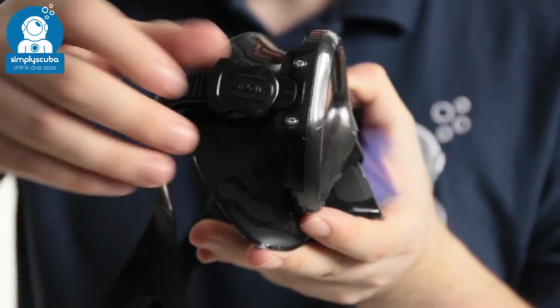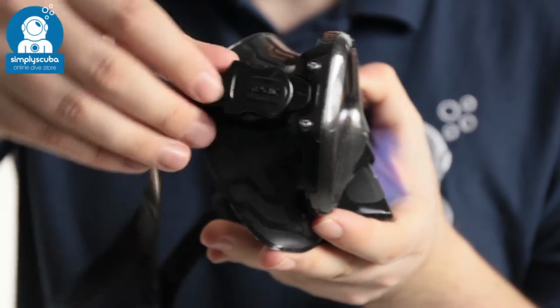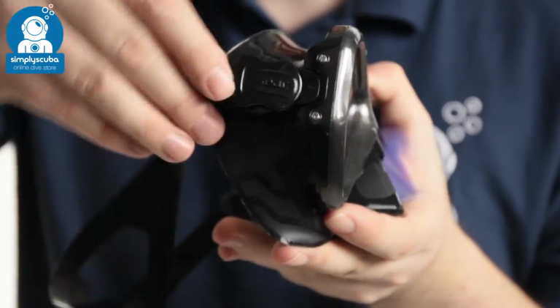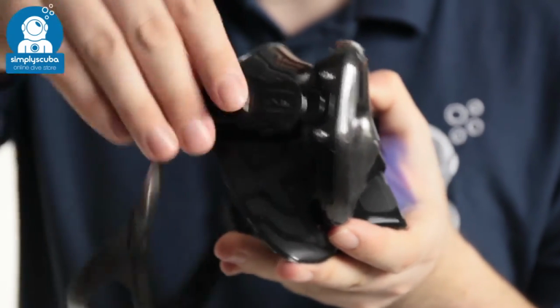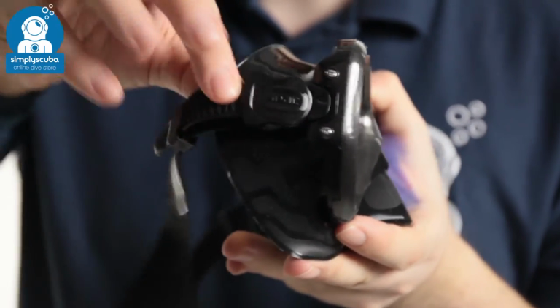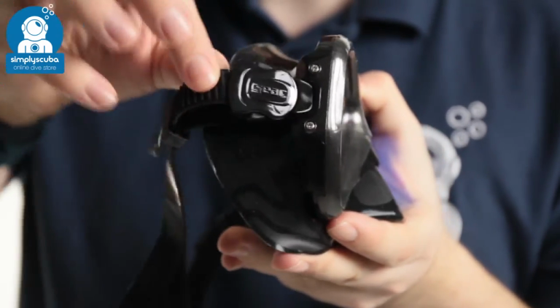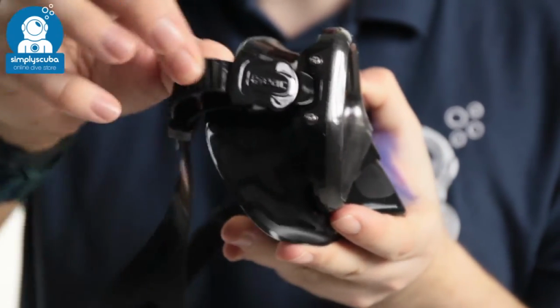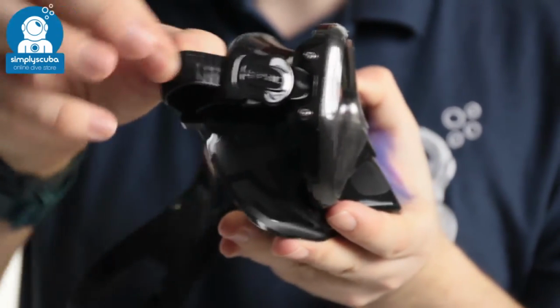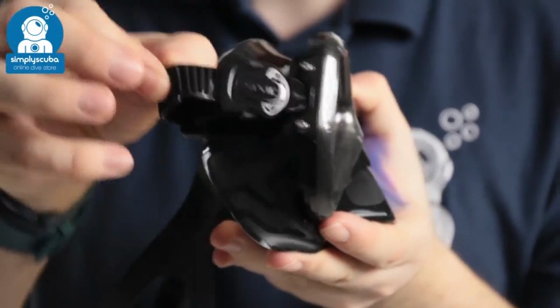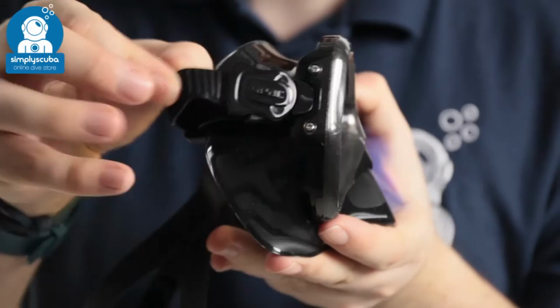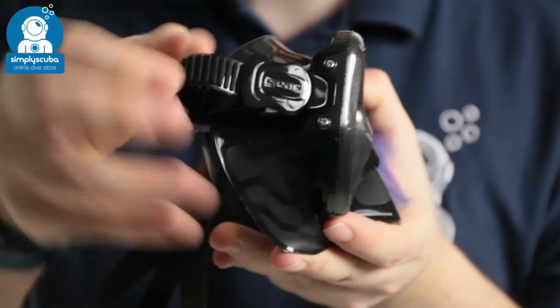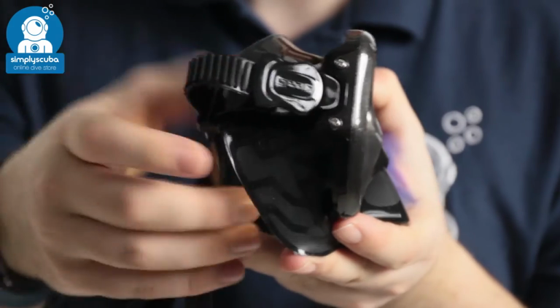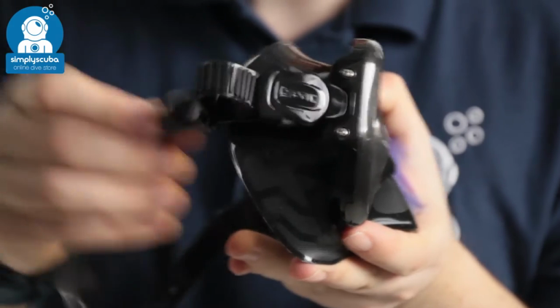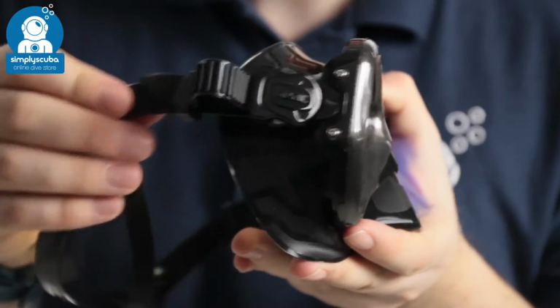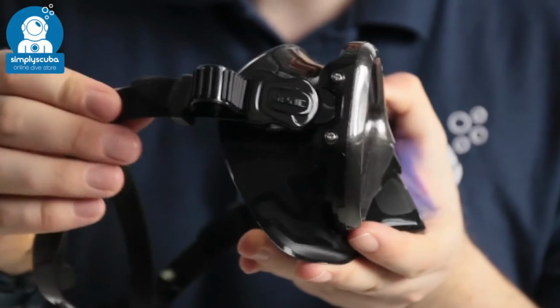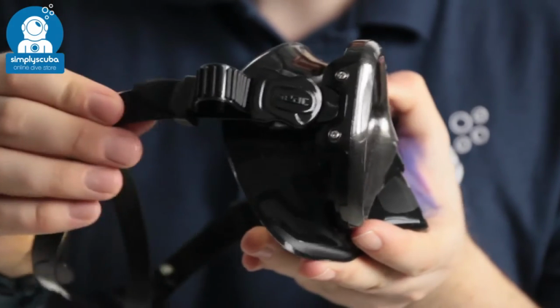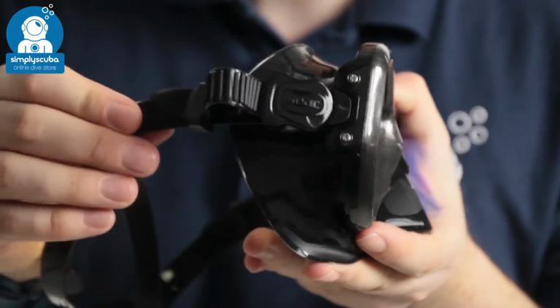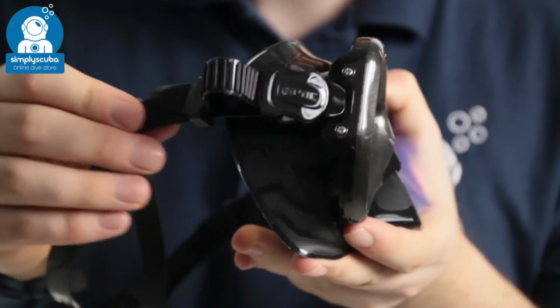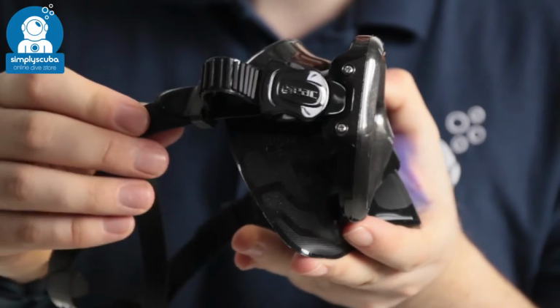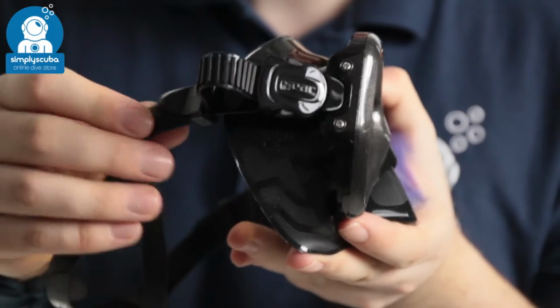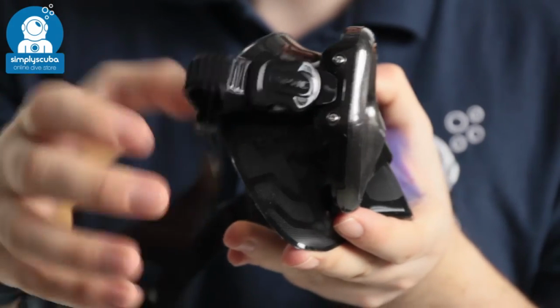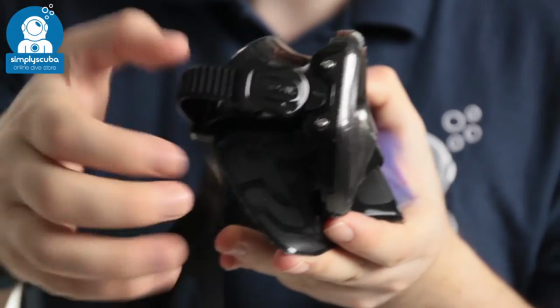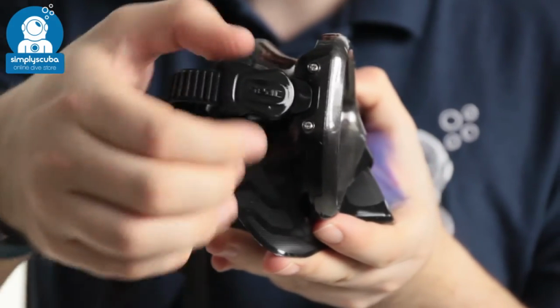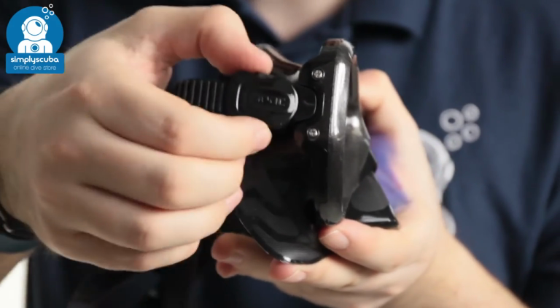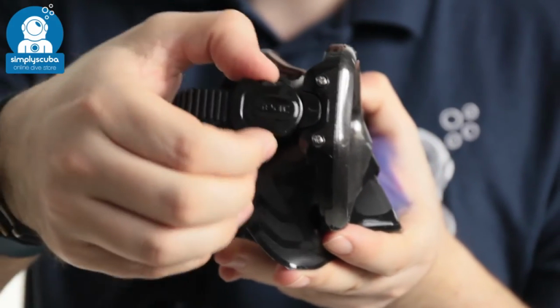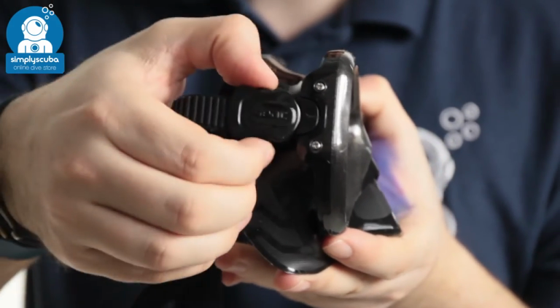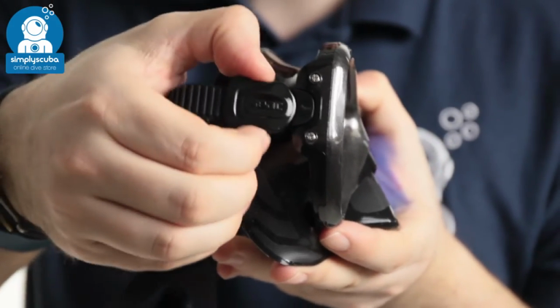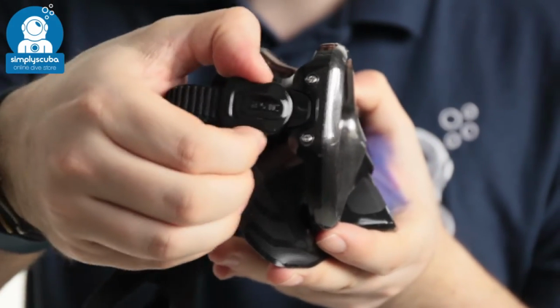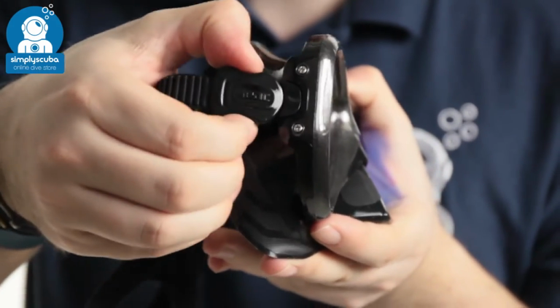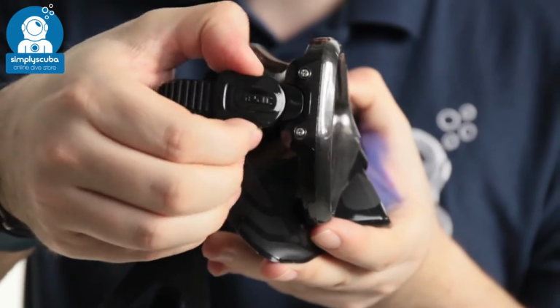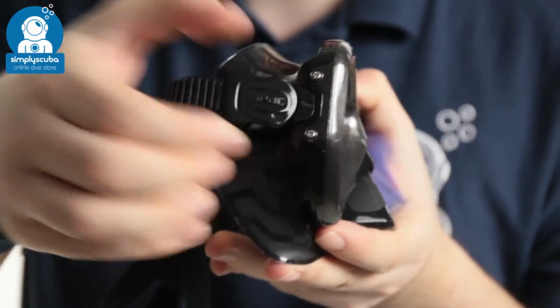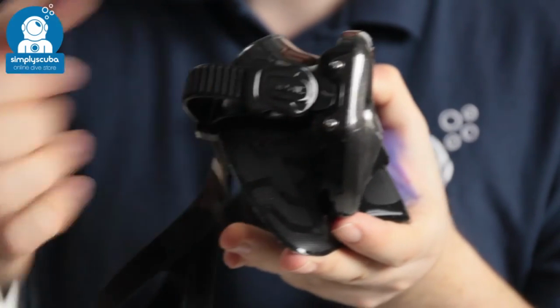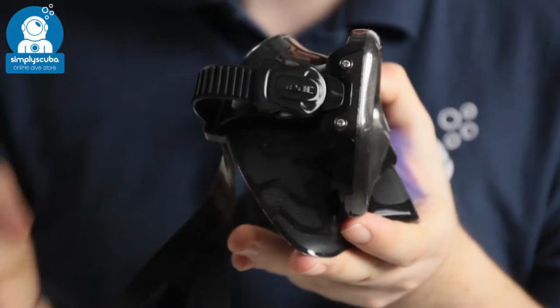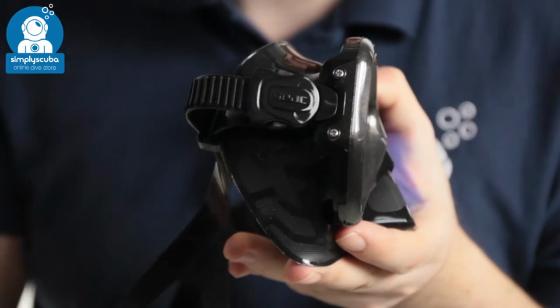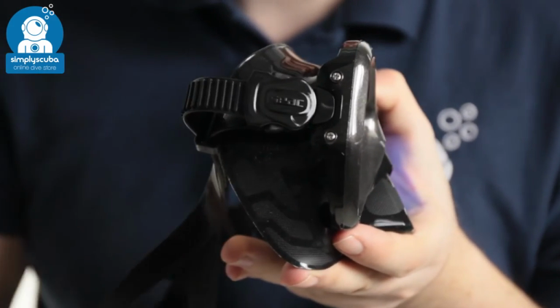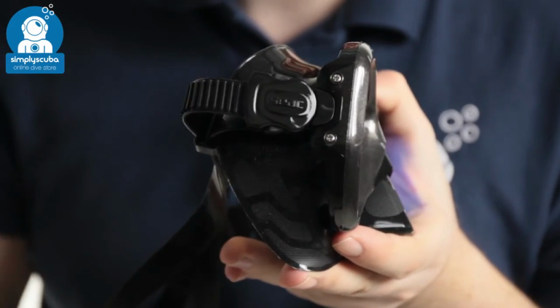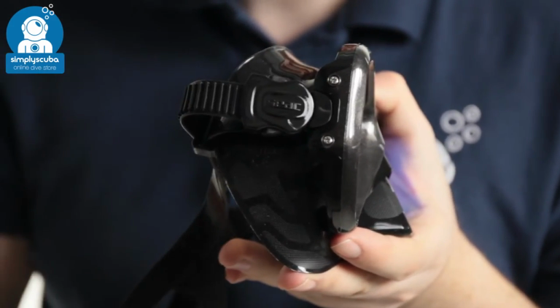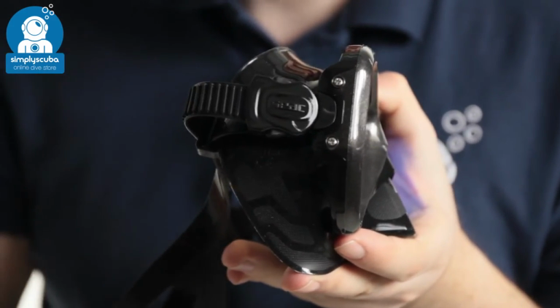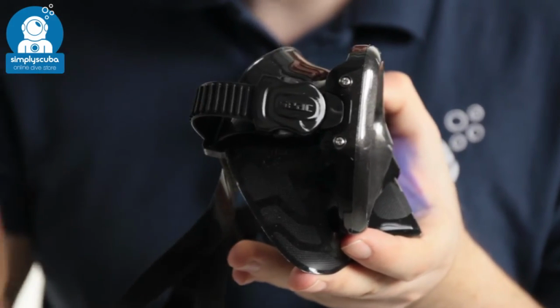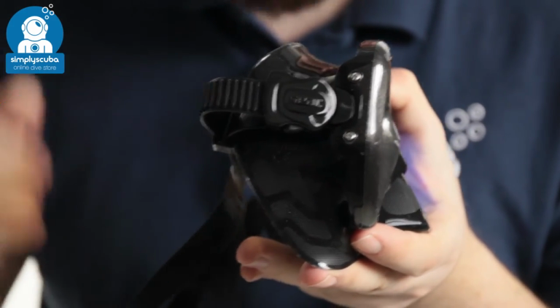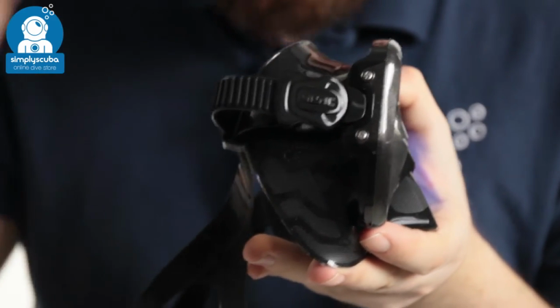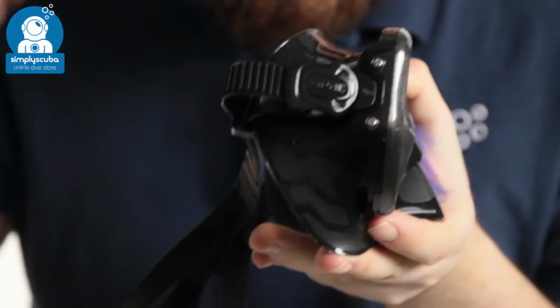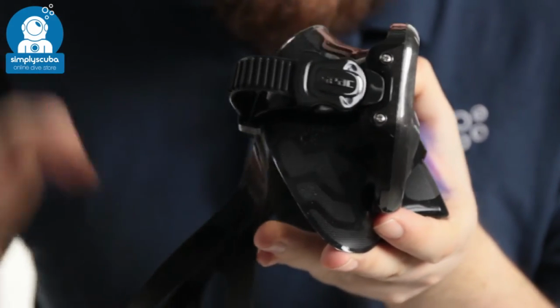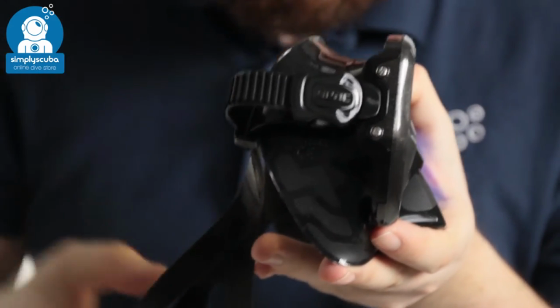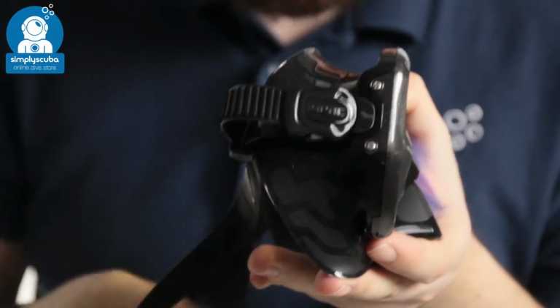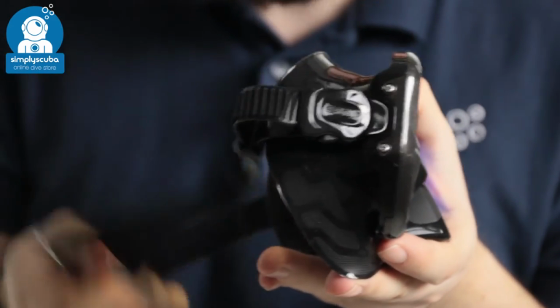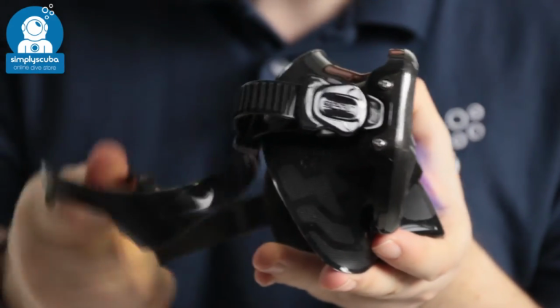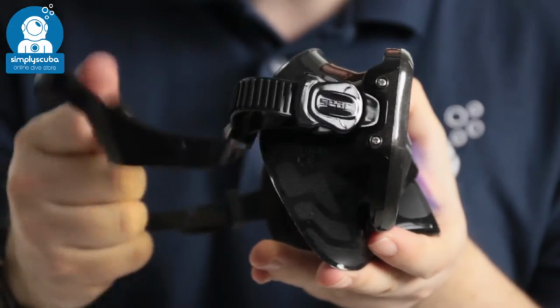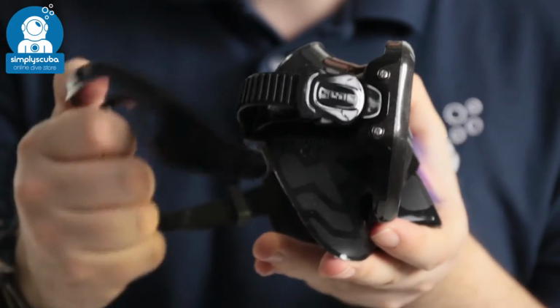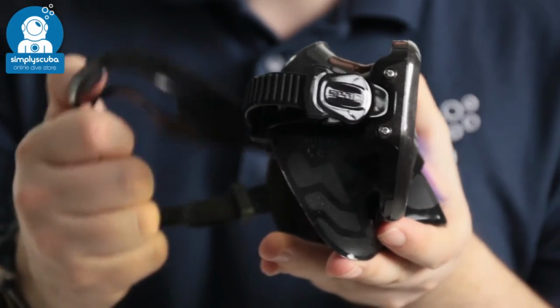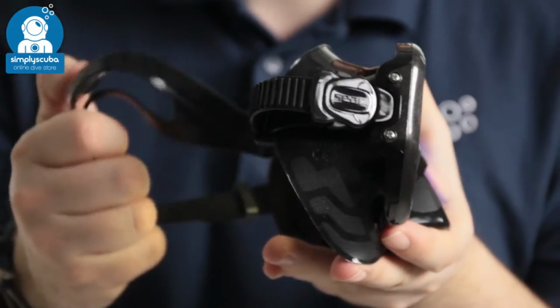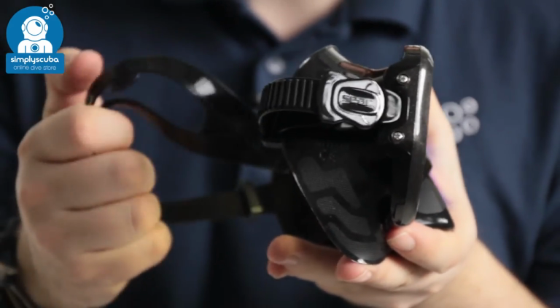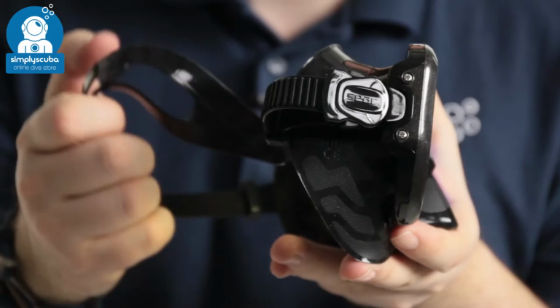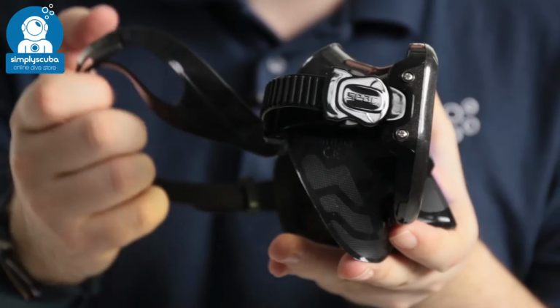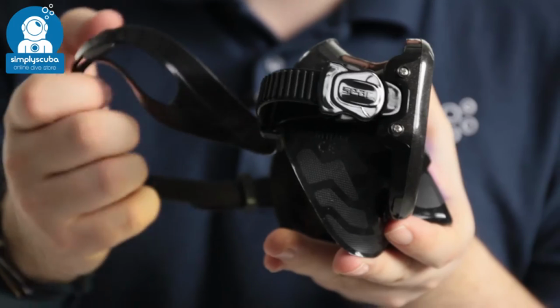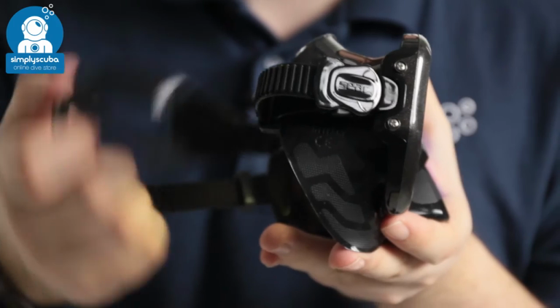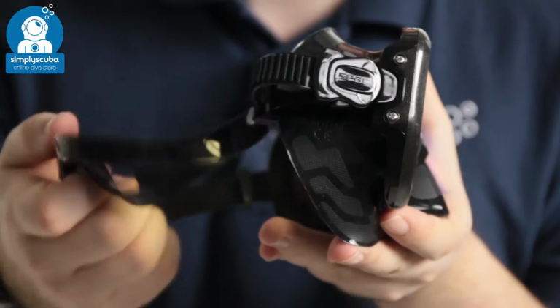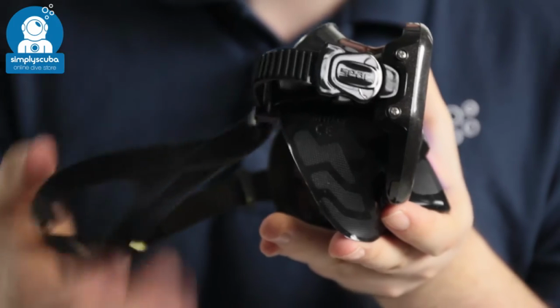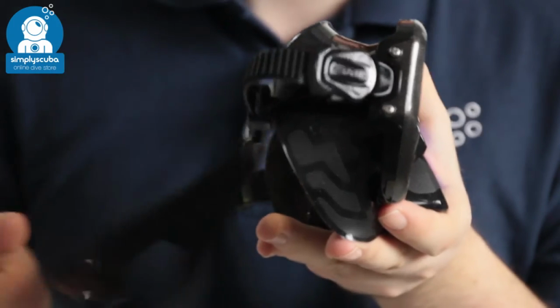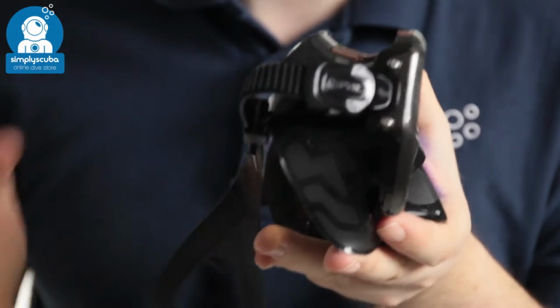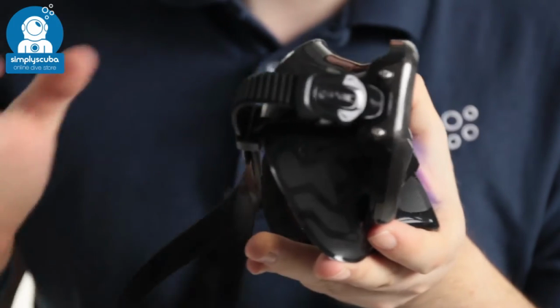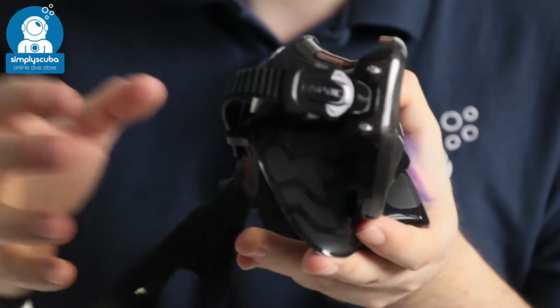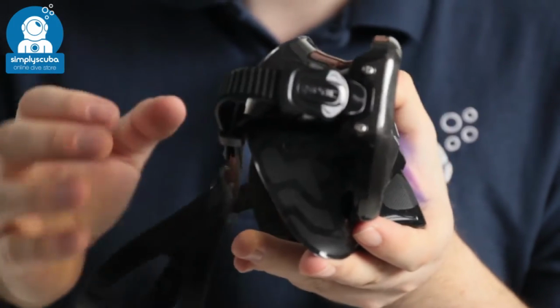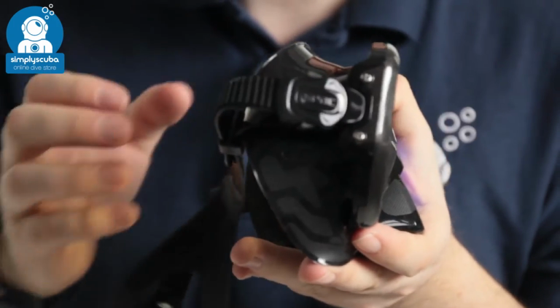Simple traditional ratchet strap — pinch the clips to adjust that — and a traditional silicone strap.